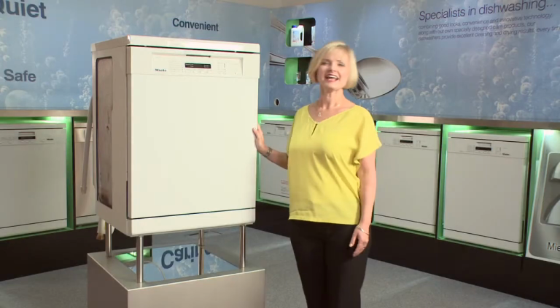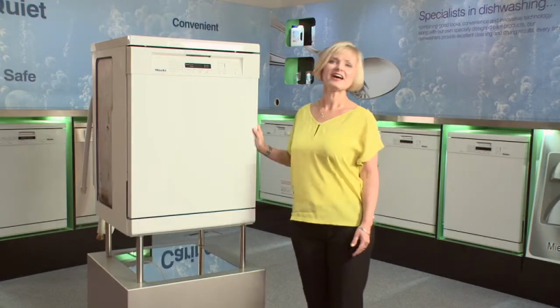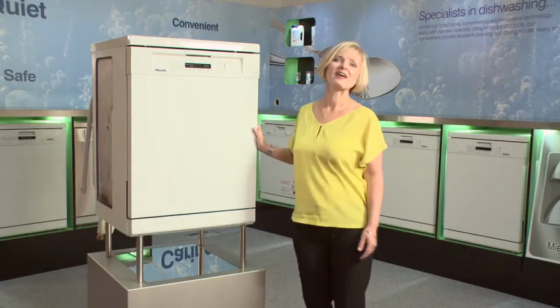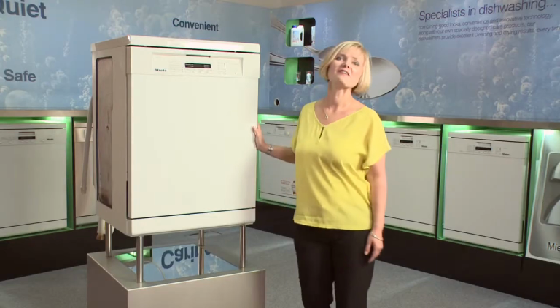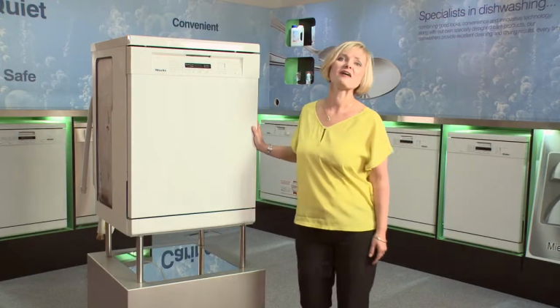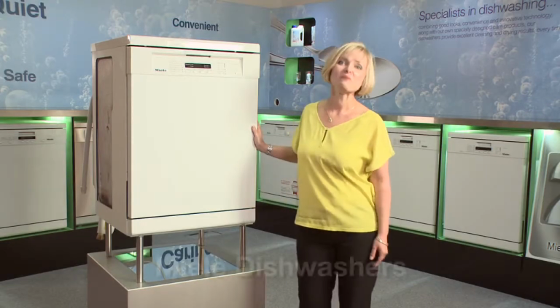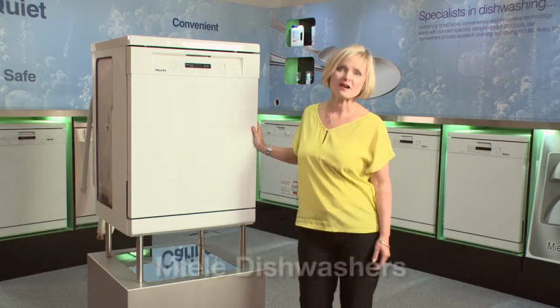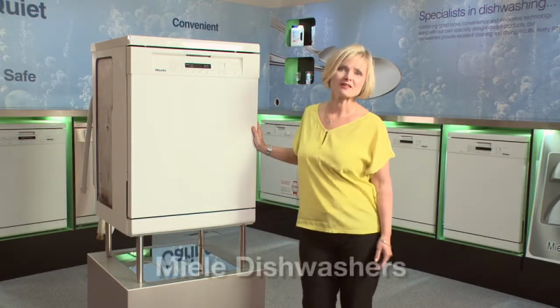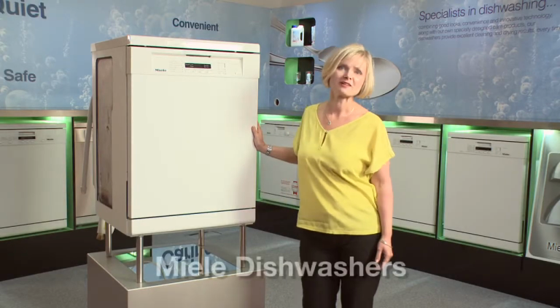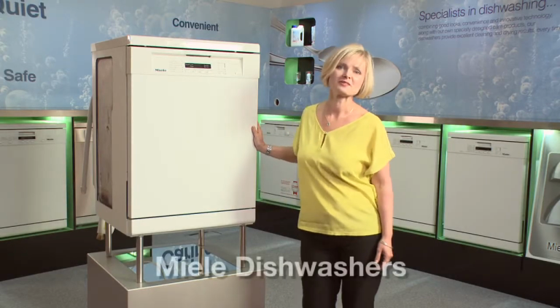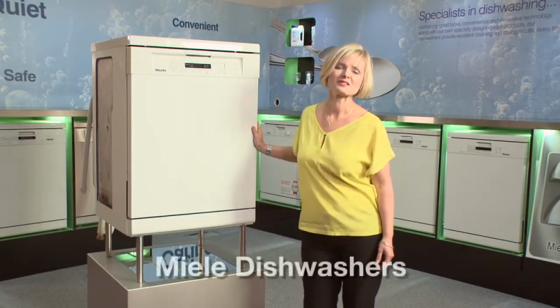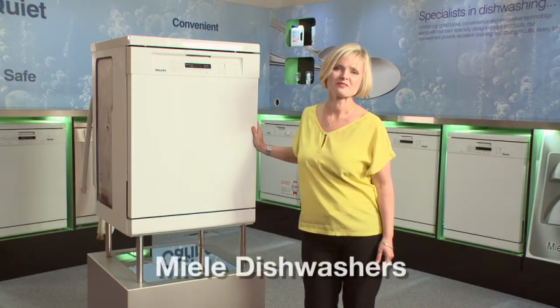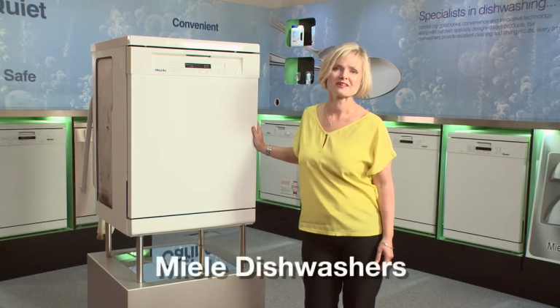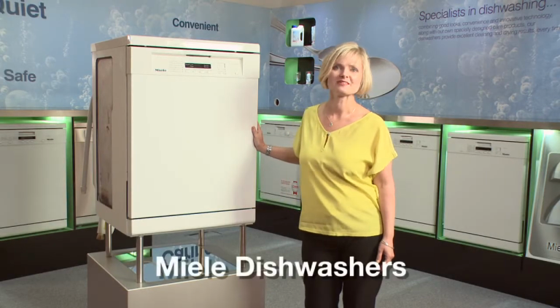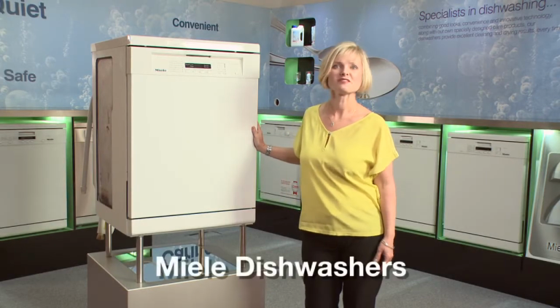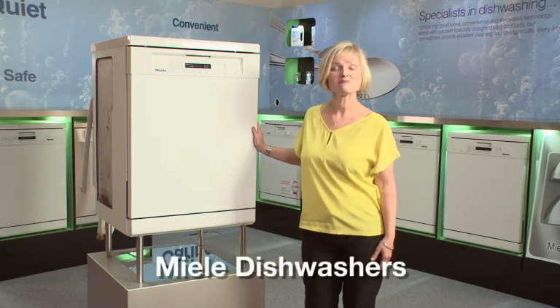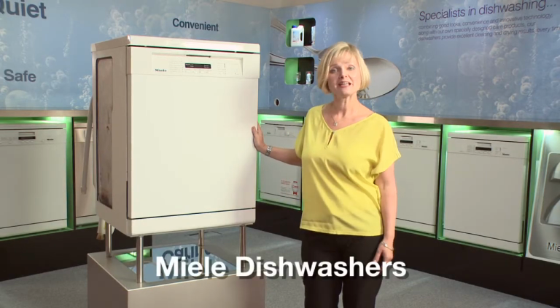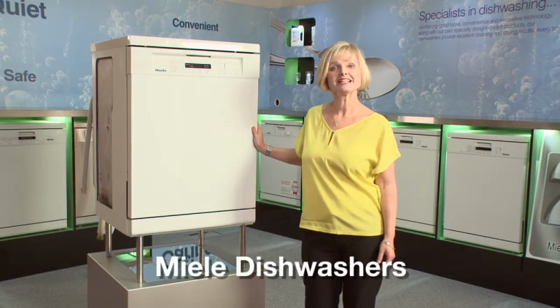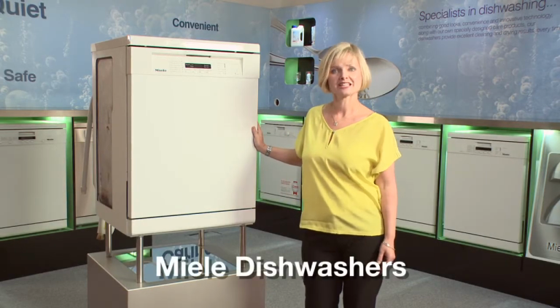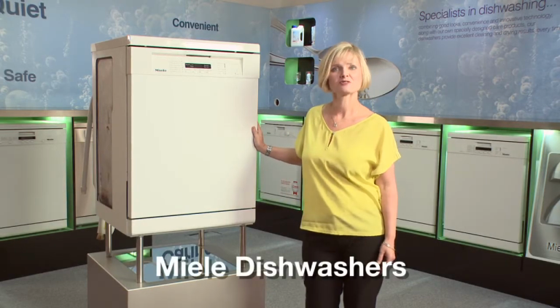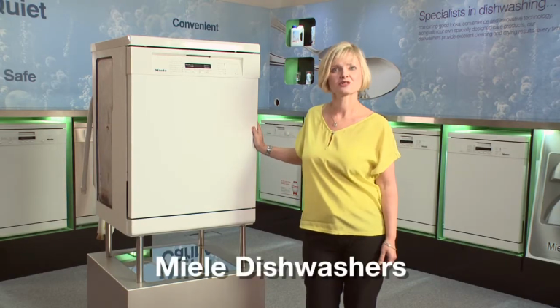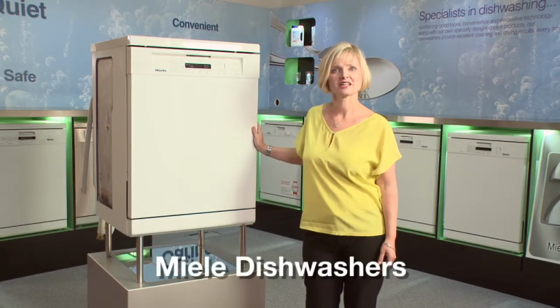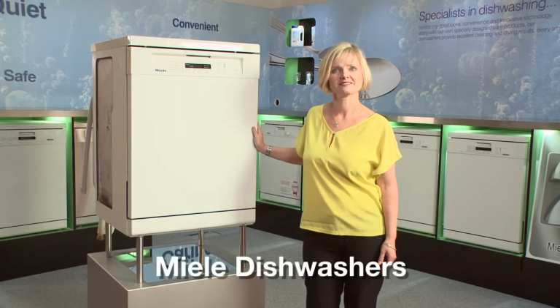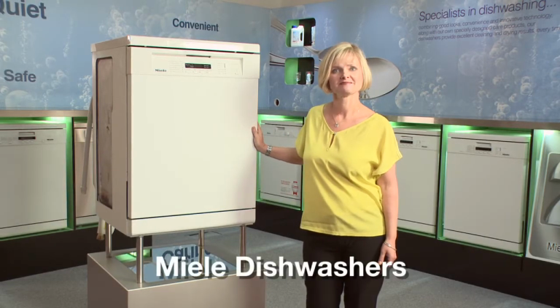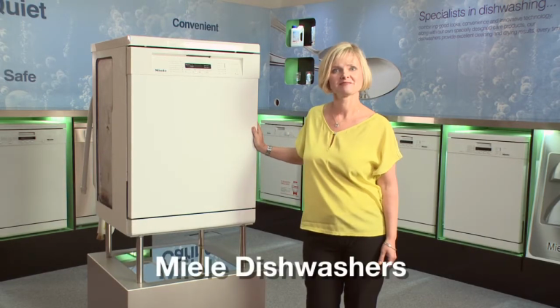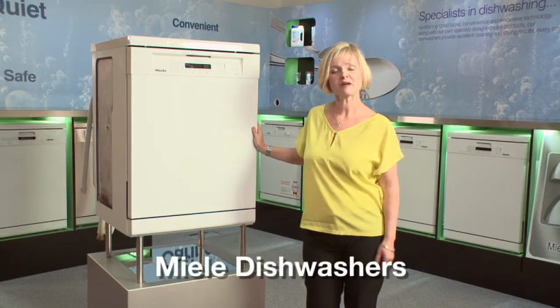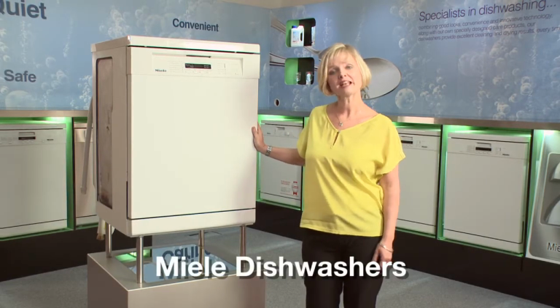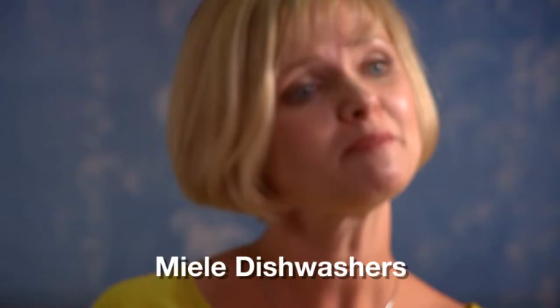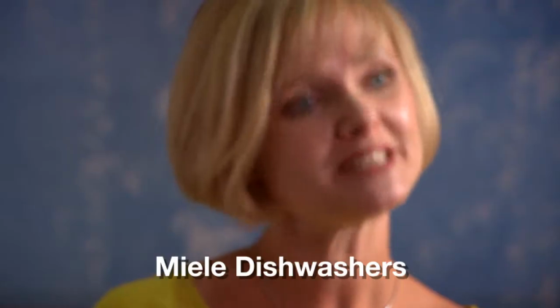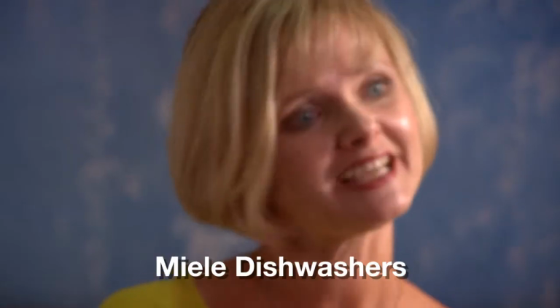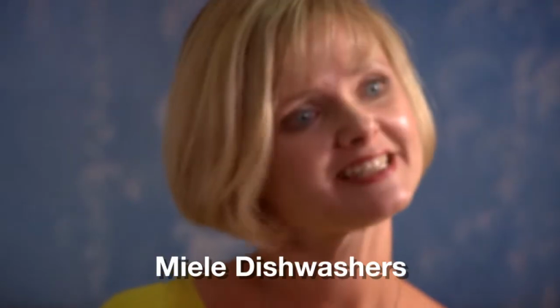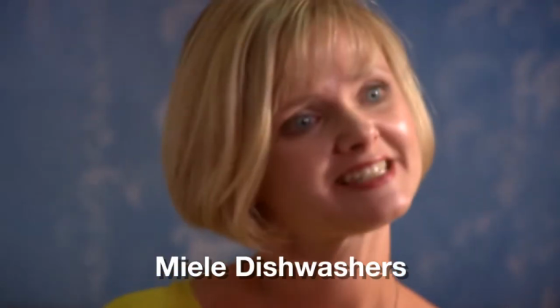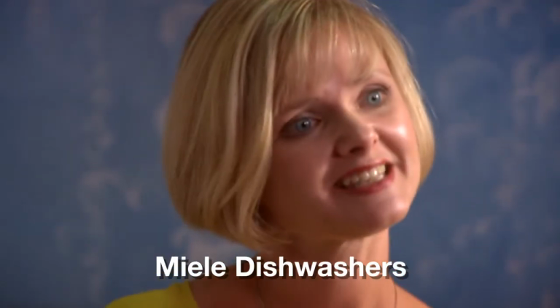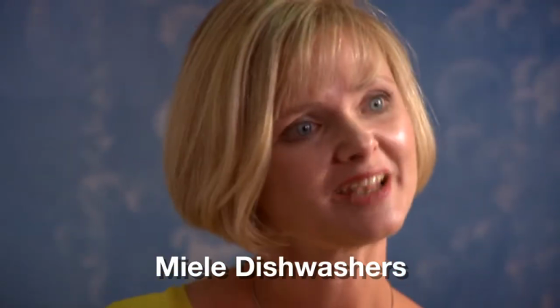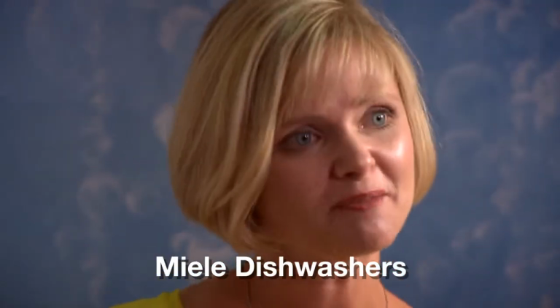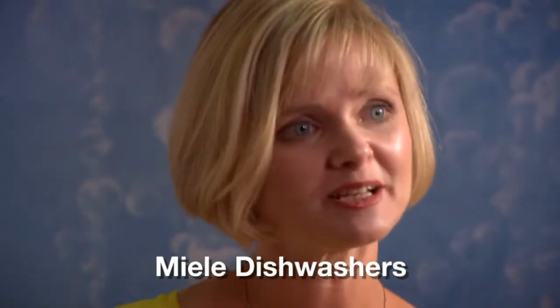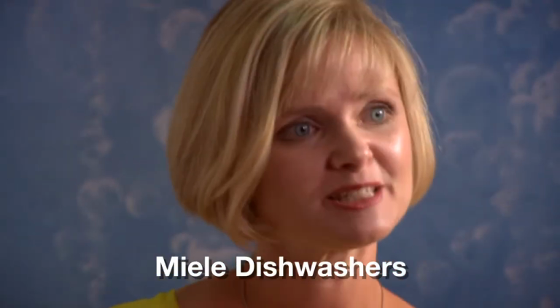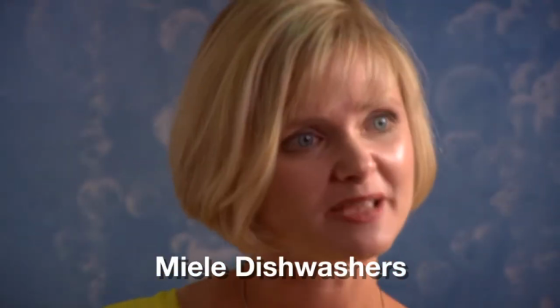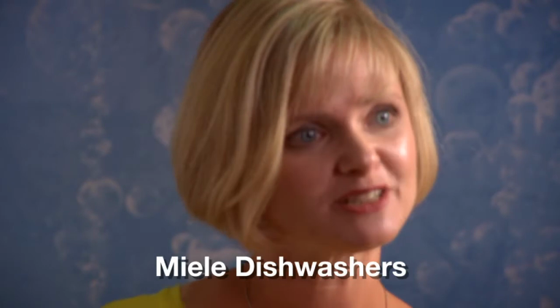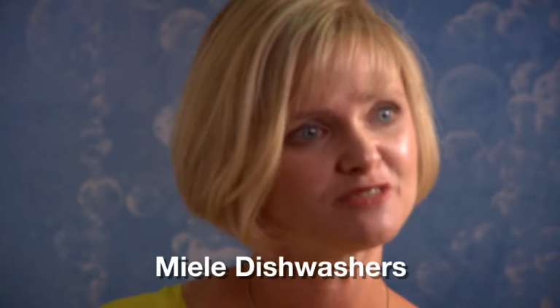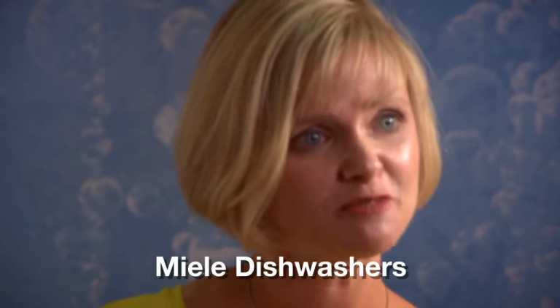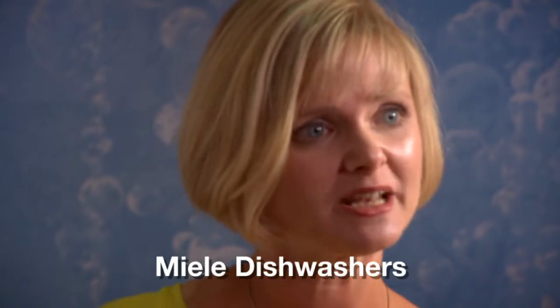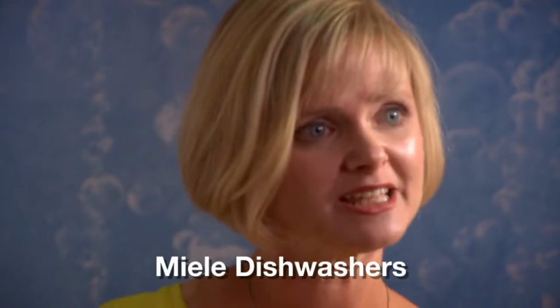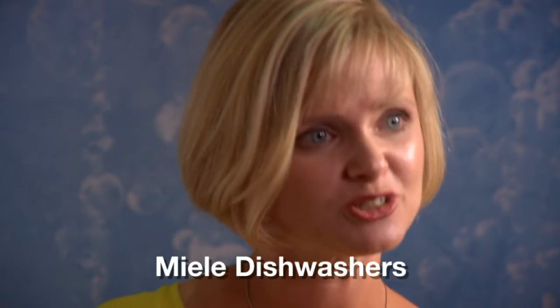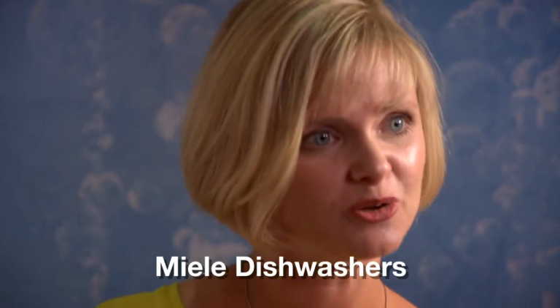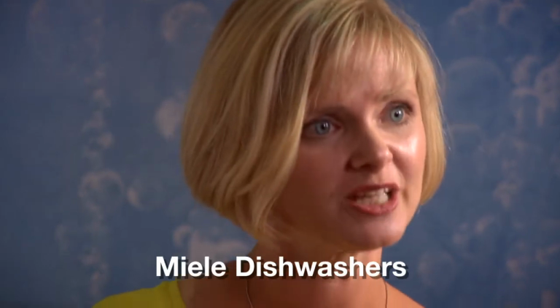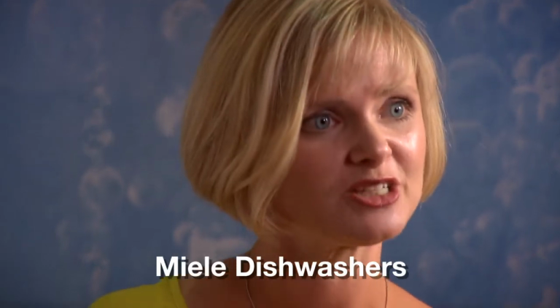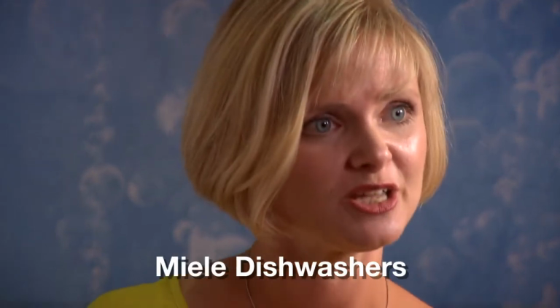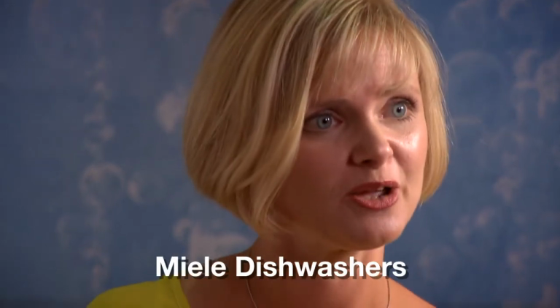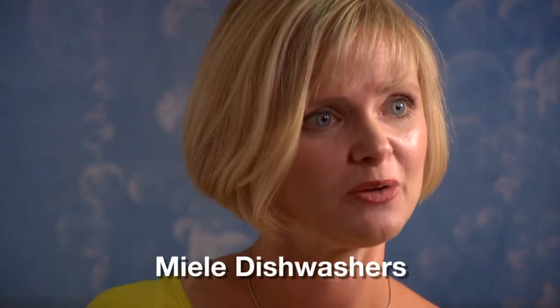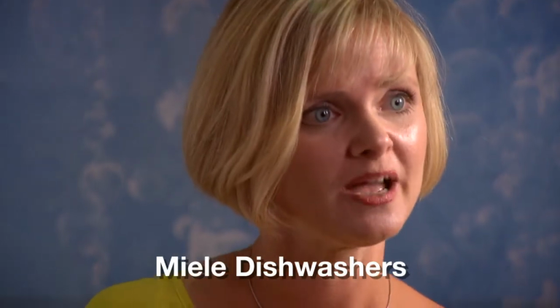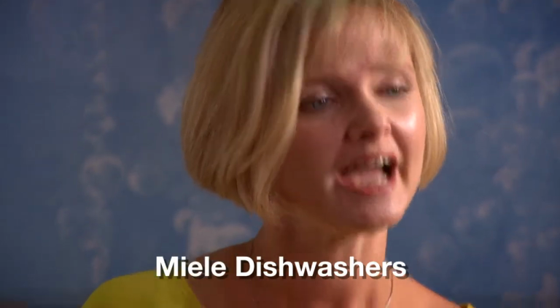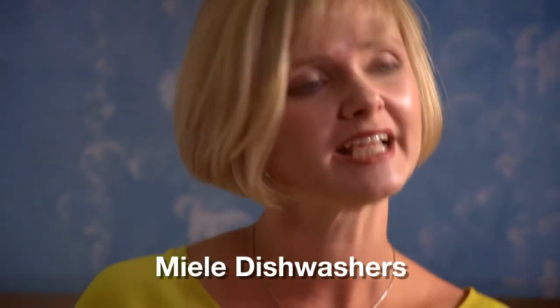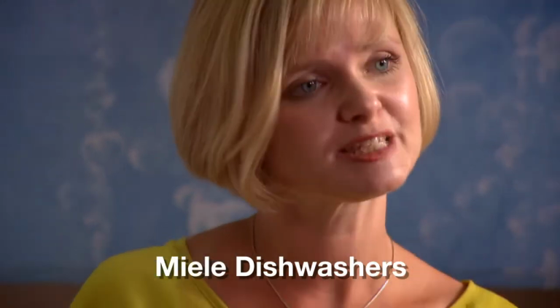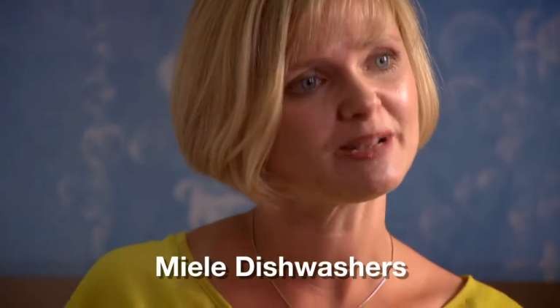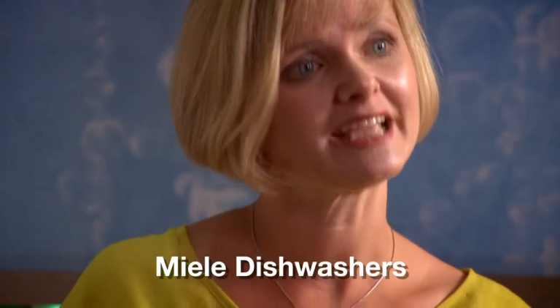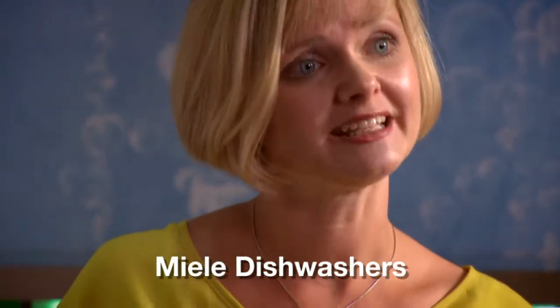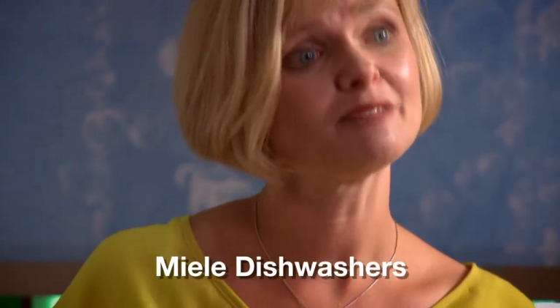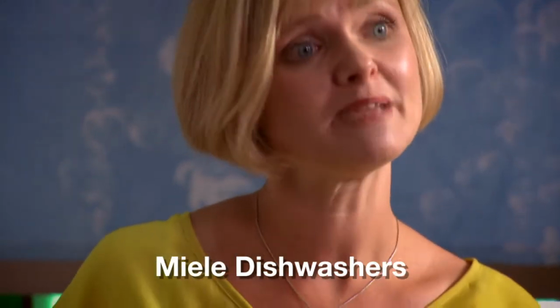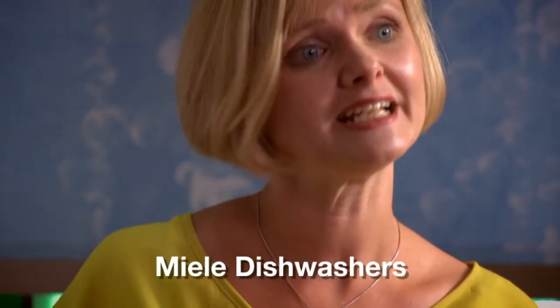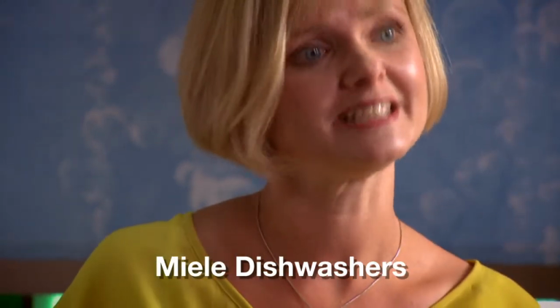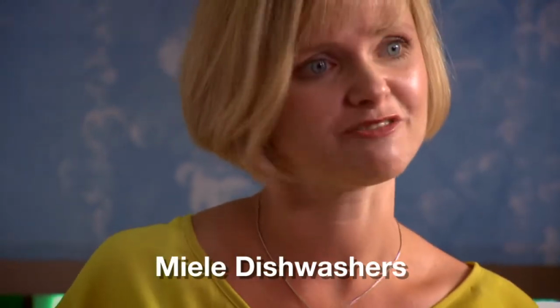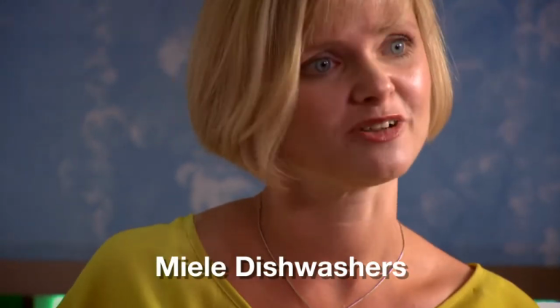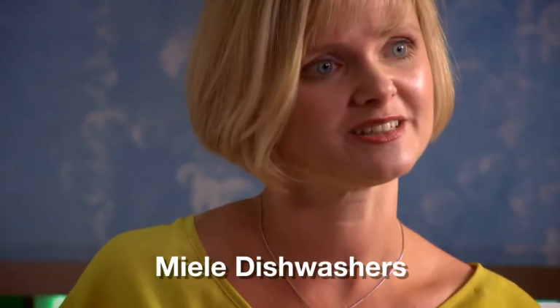Hello and welcome to the world of Miele dishwashing. My name's Liss and I'm going to spend a few minutes talking to you and explaining the Miele difference.